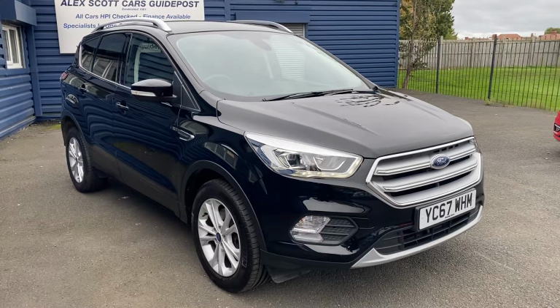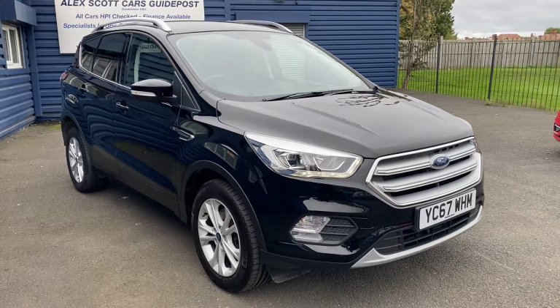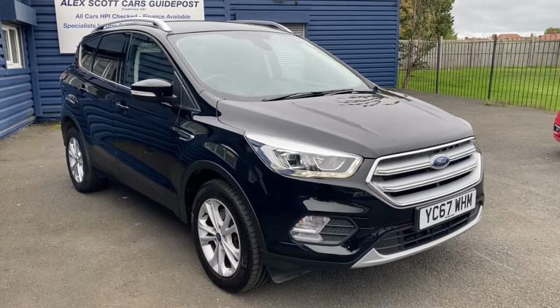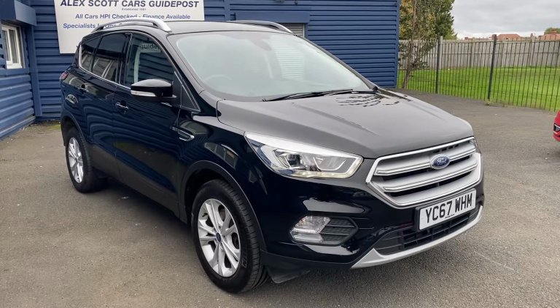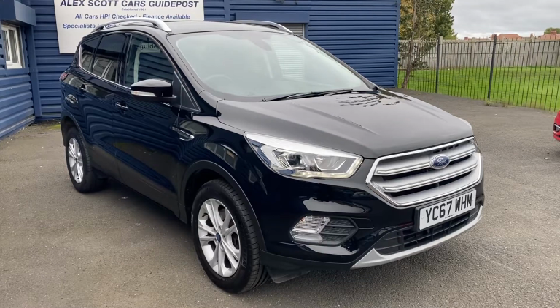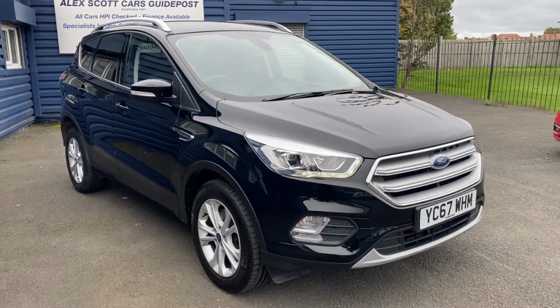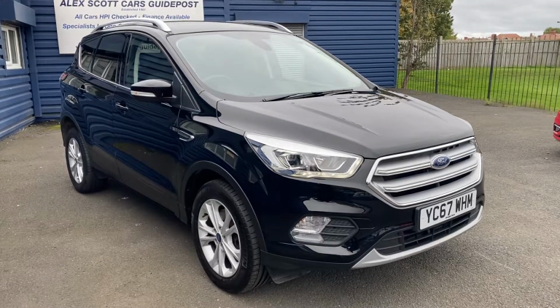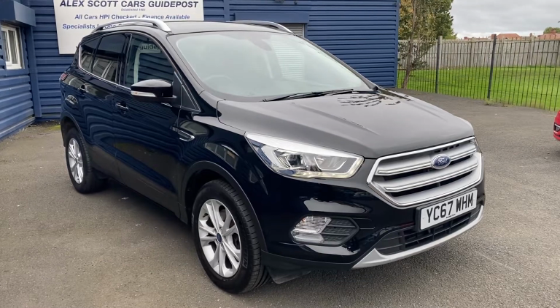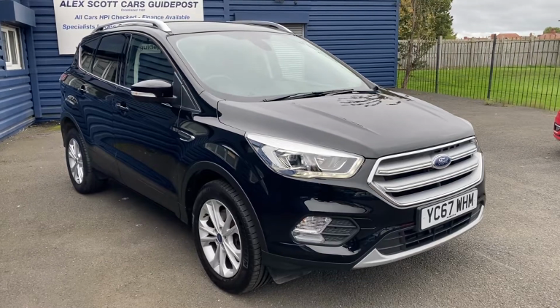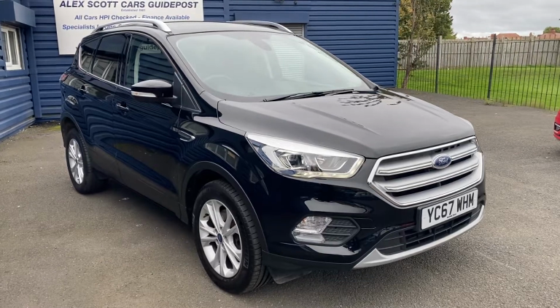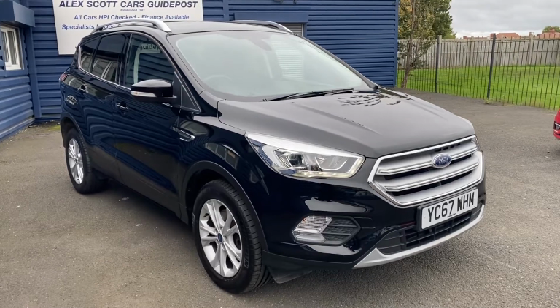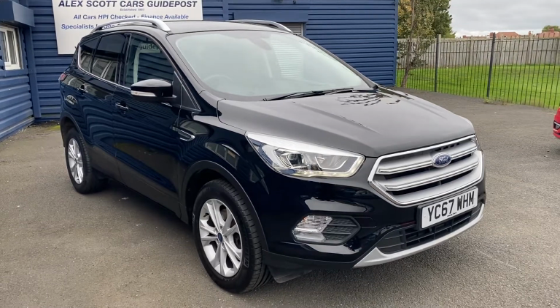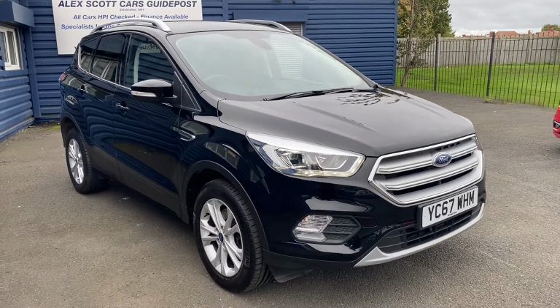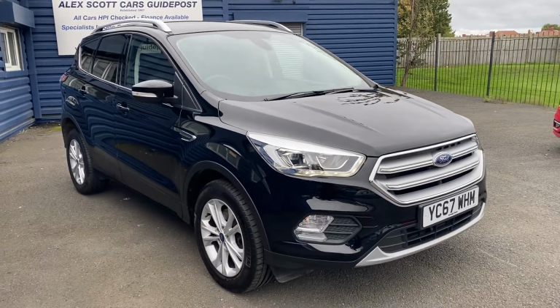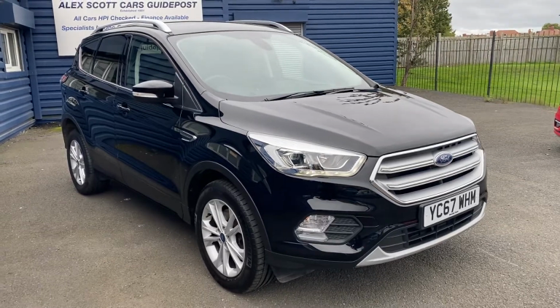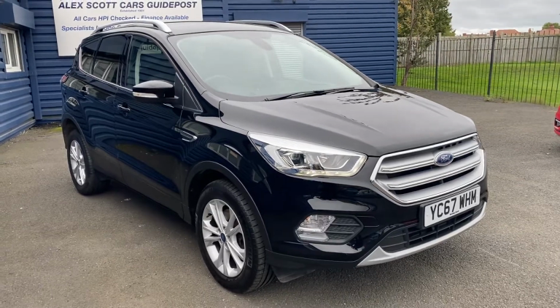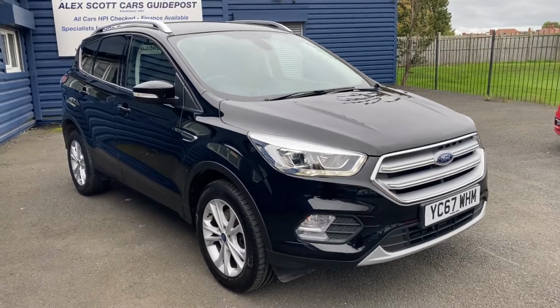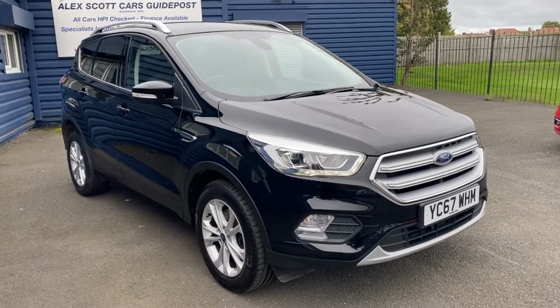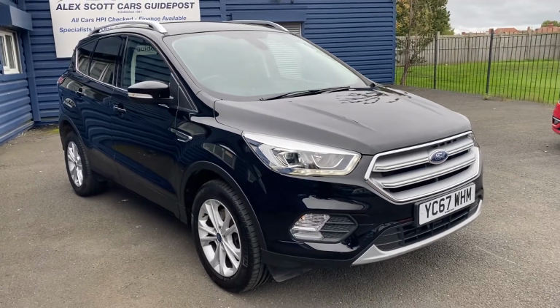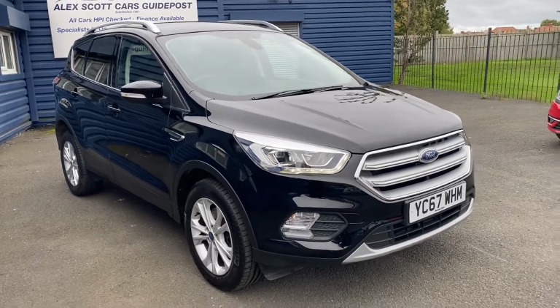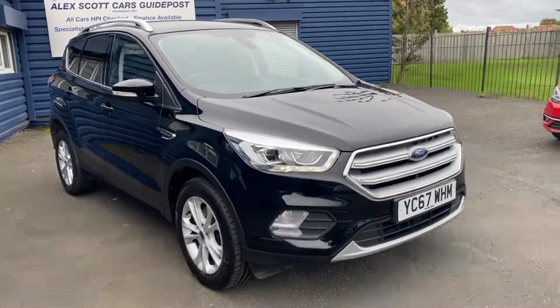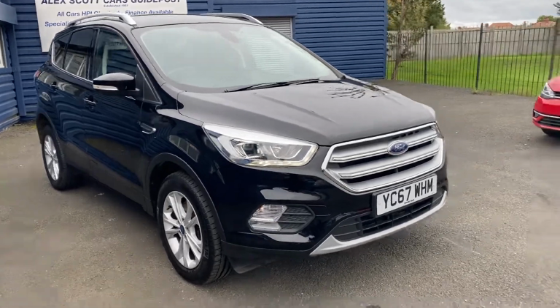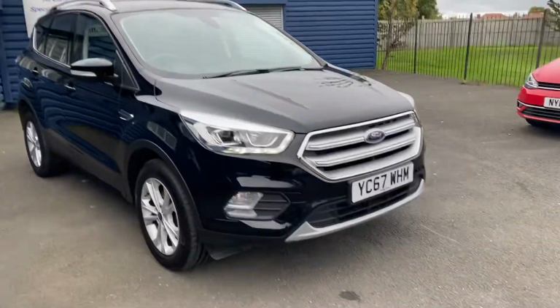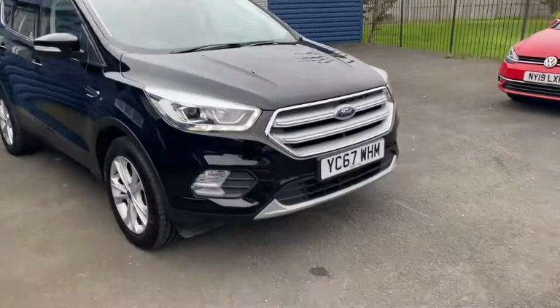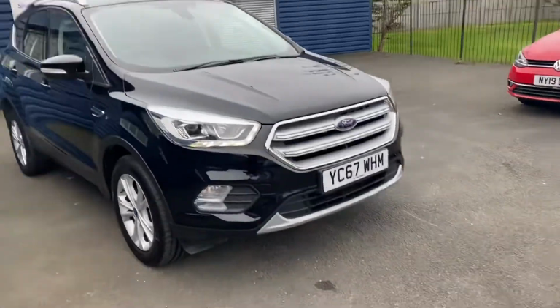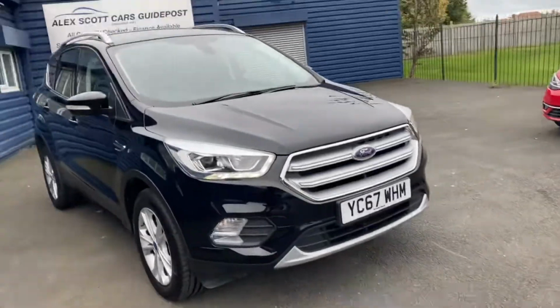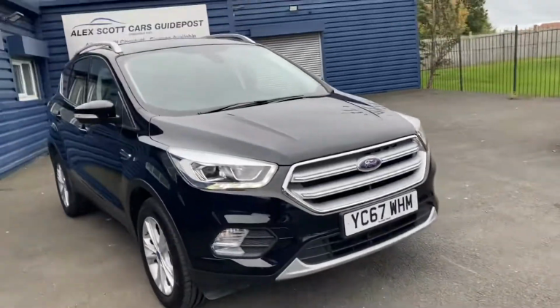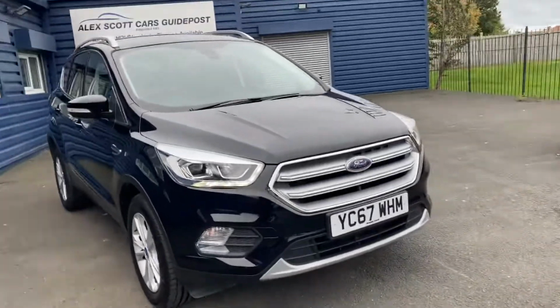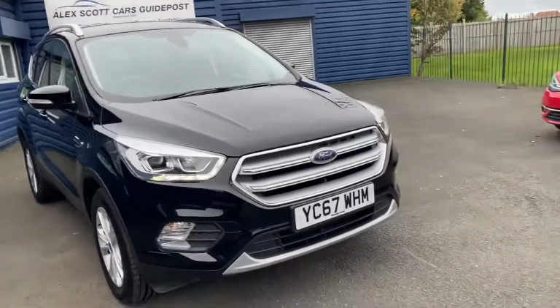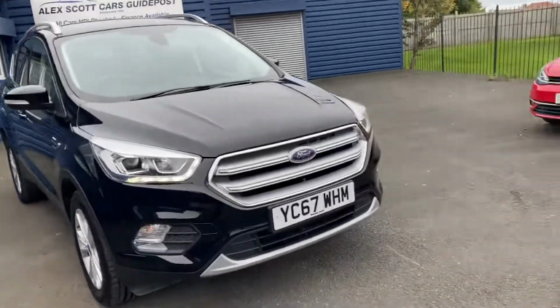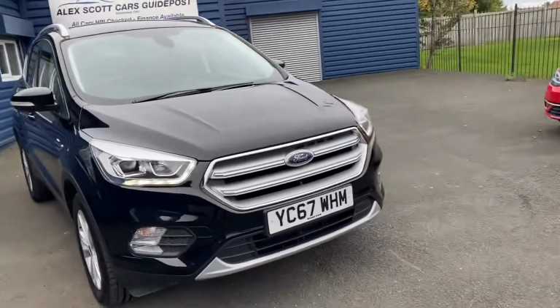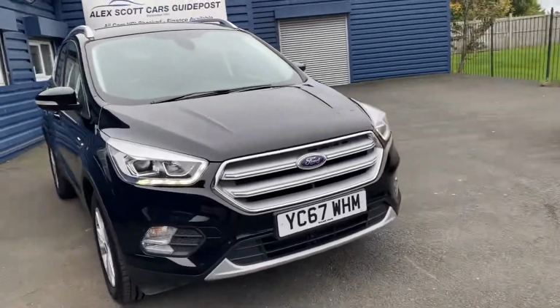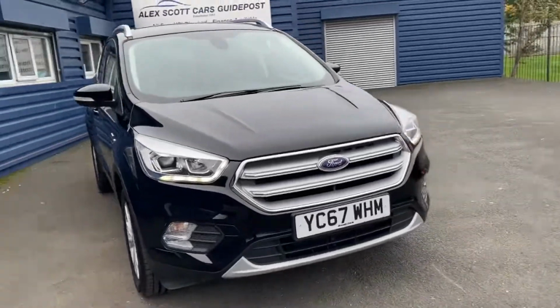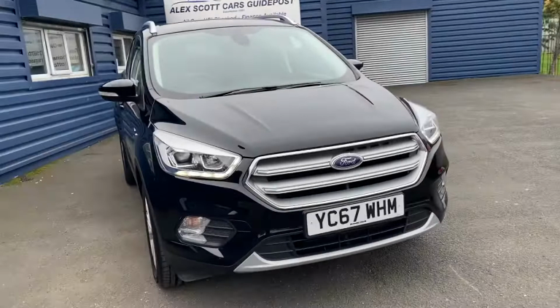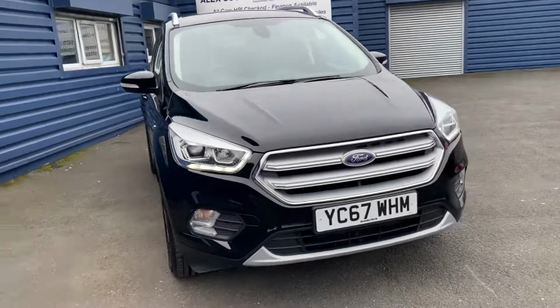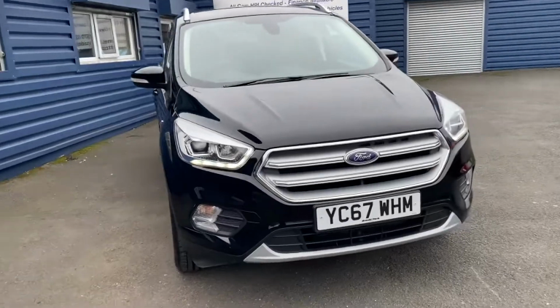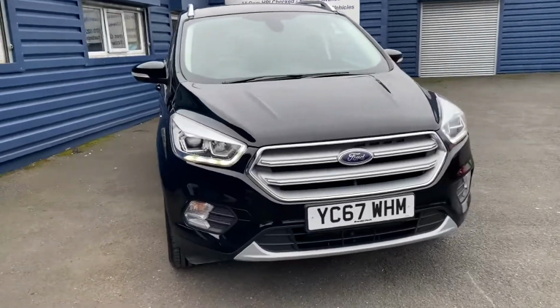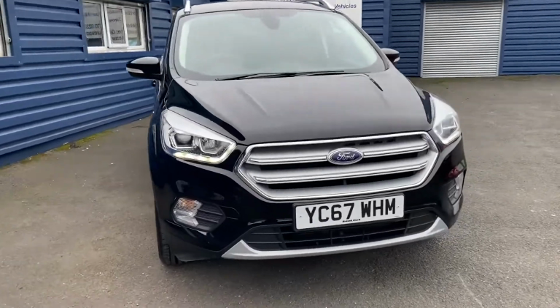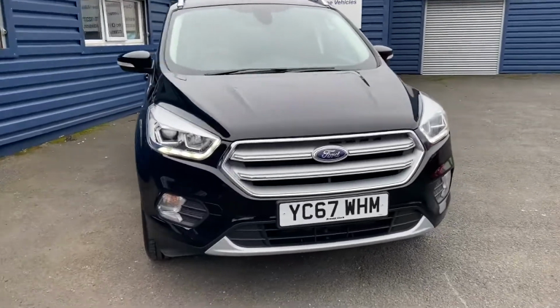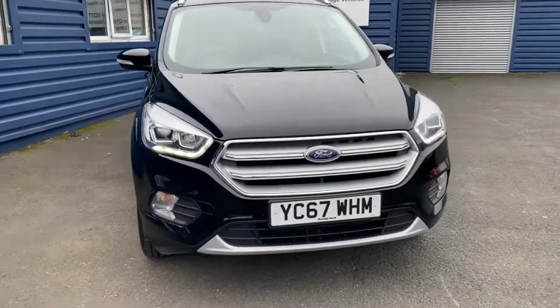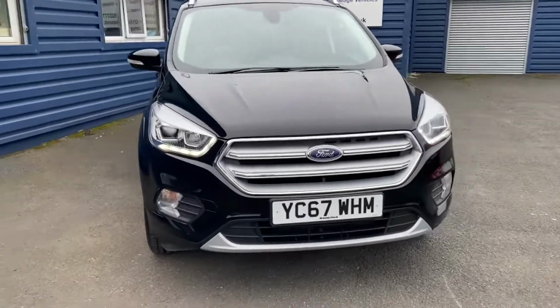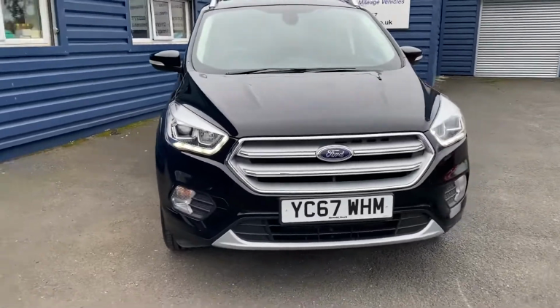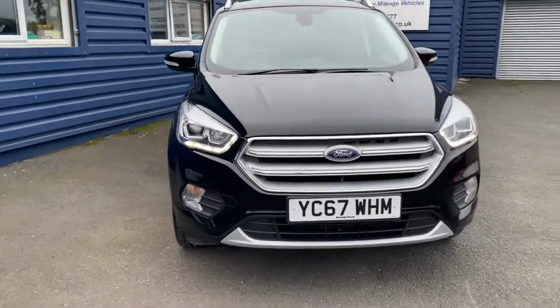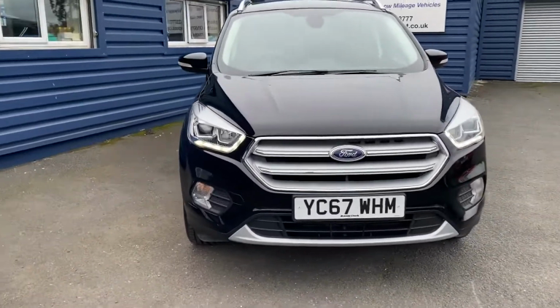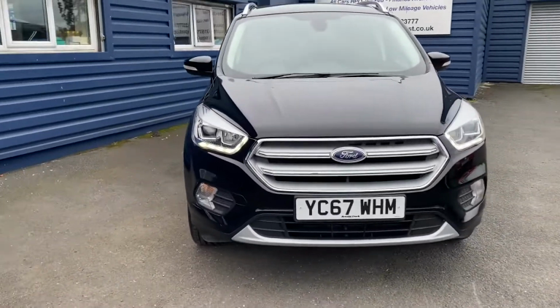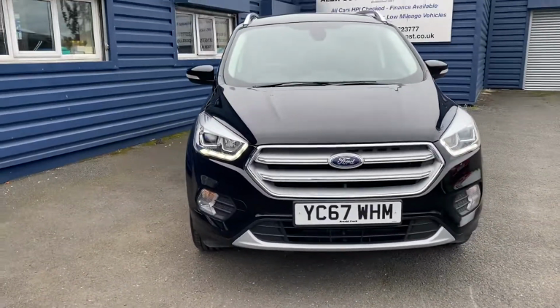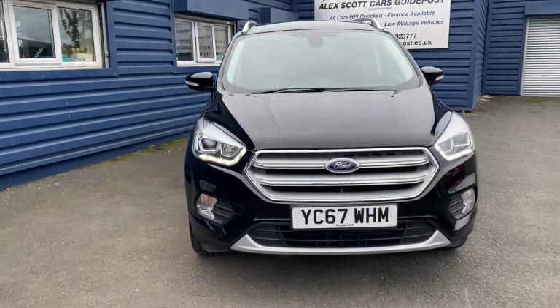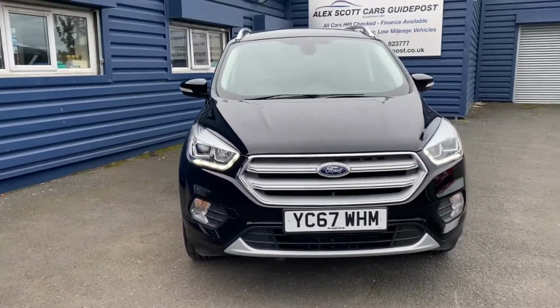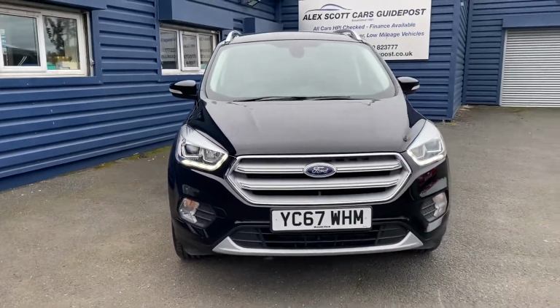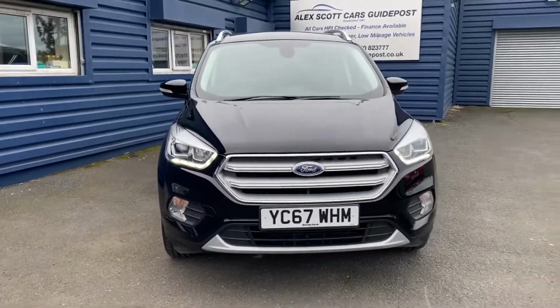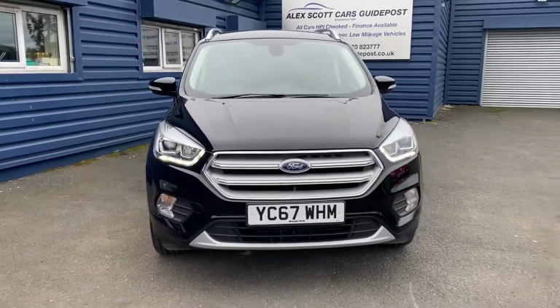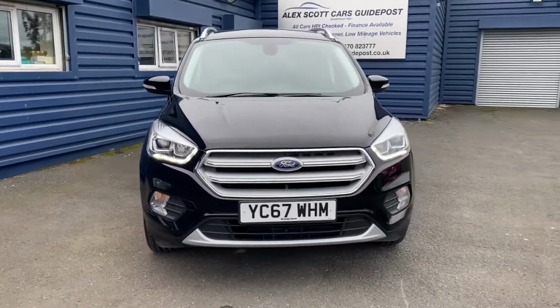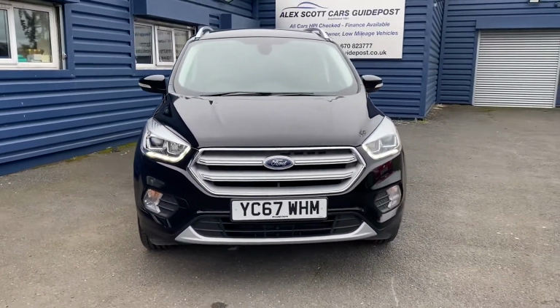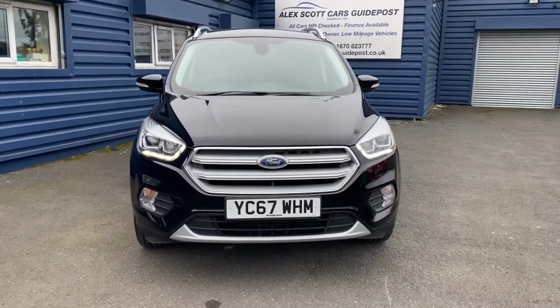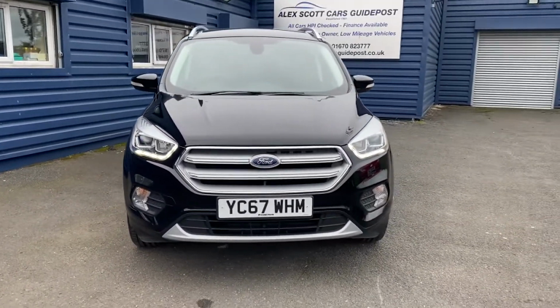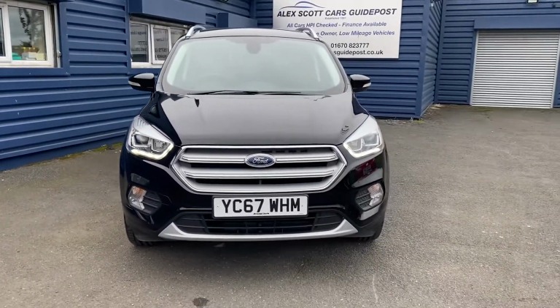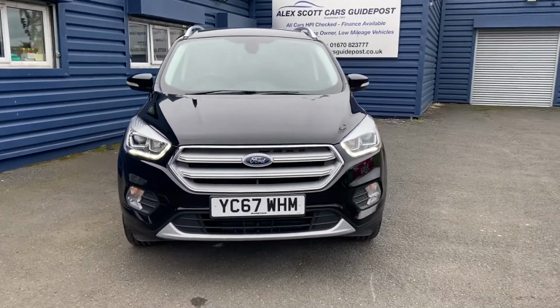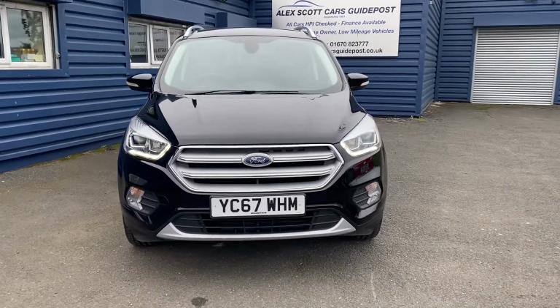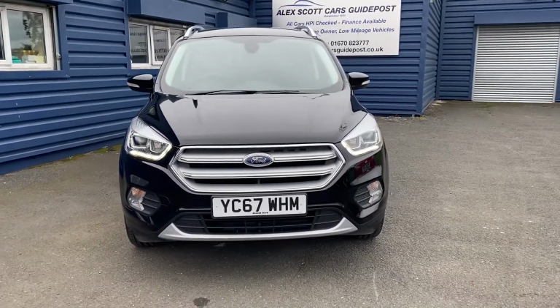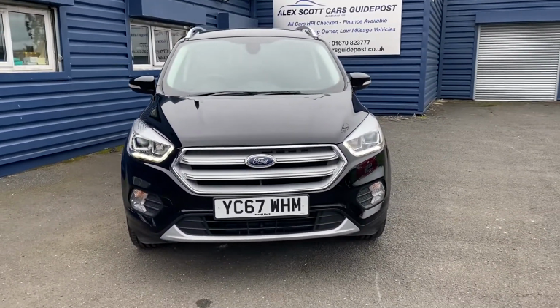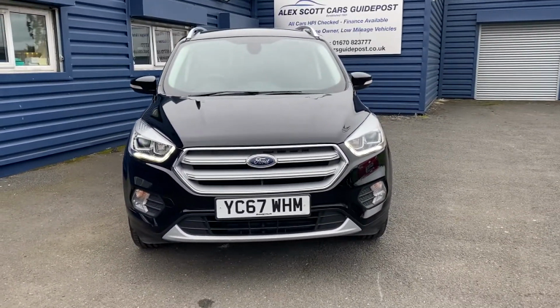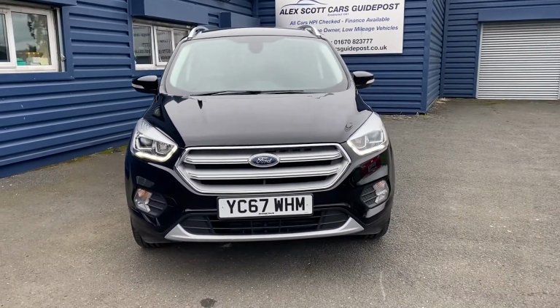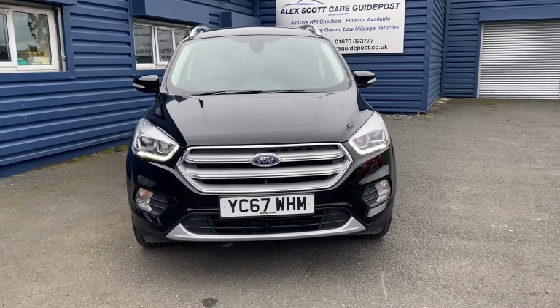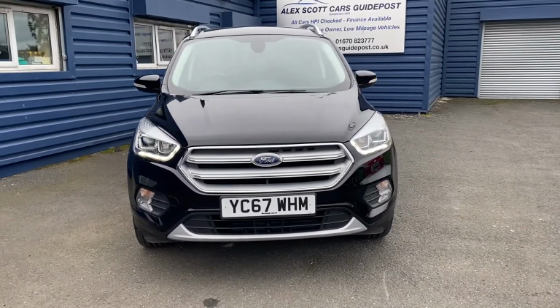Welcome to Alex Scott Cars at Guidepost. Today we have a Ford Cougar. I'd just like to do a quick video of the car.